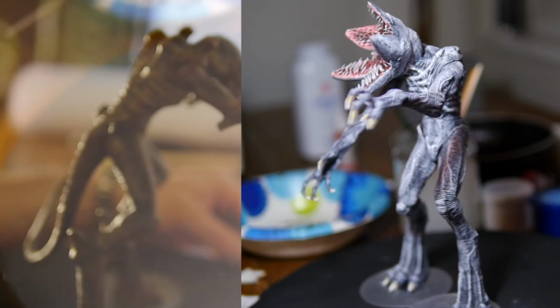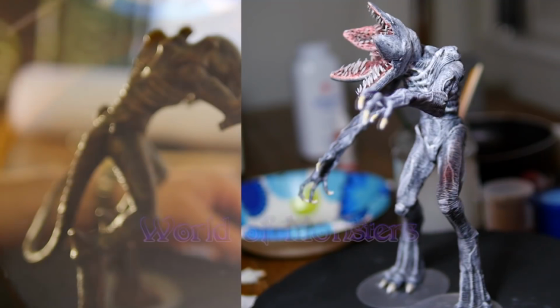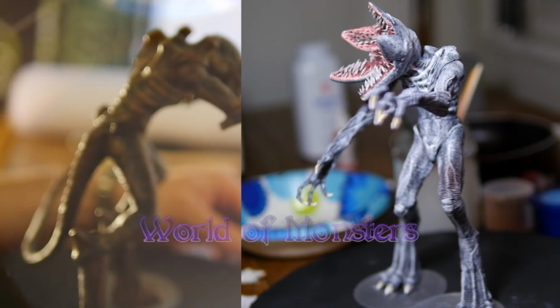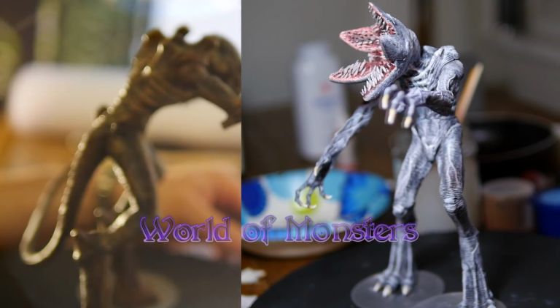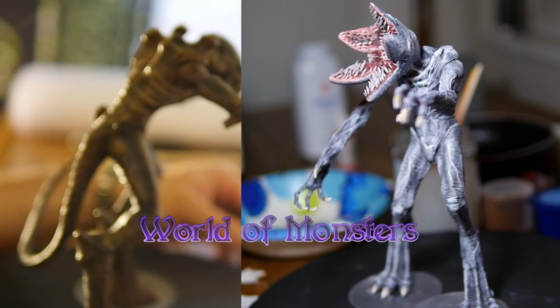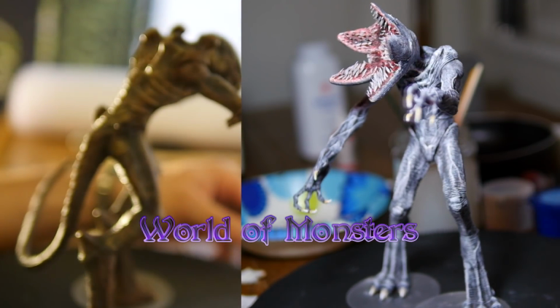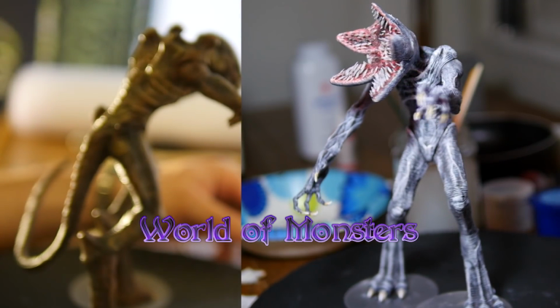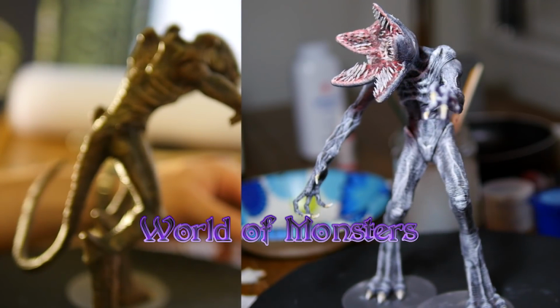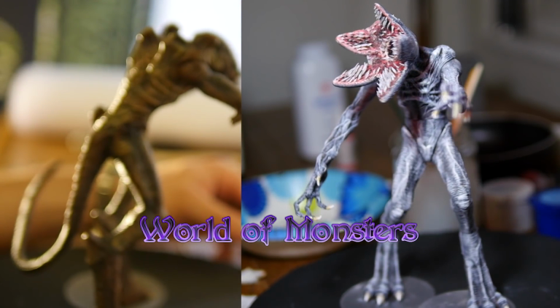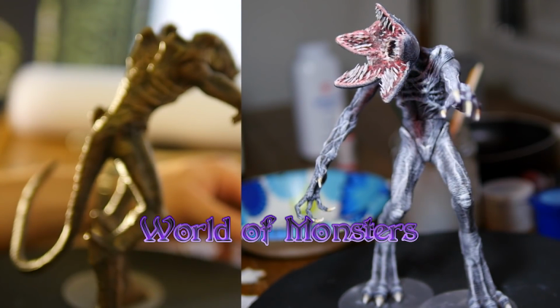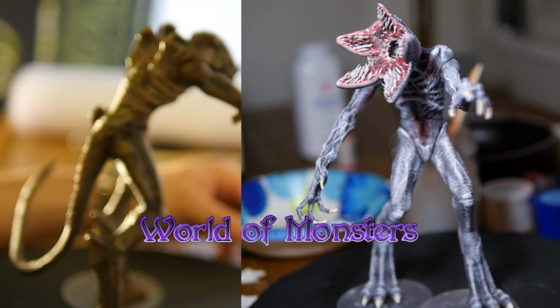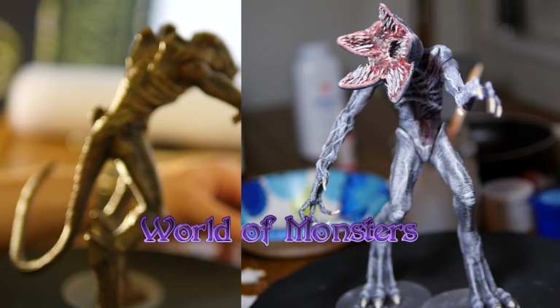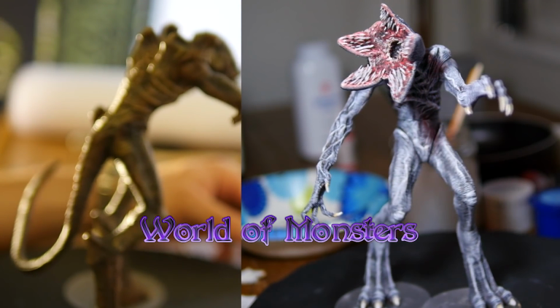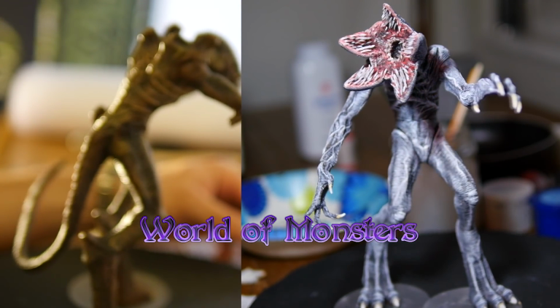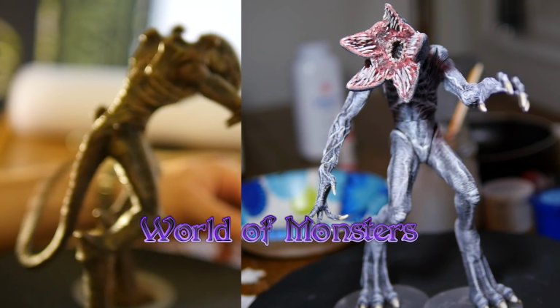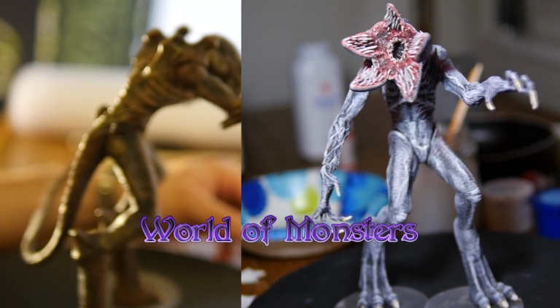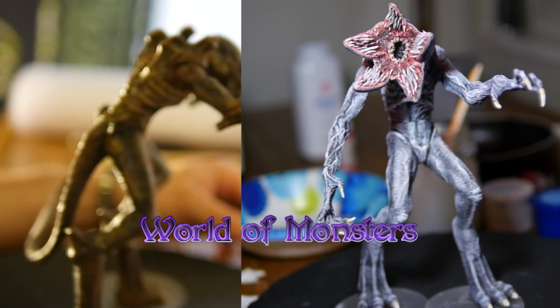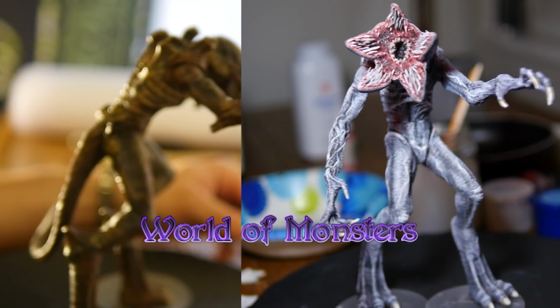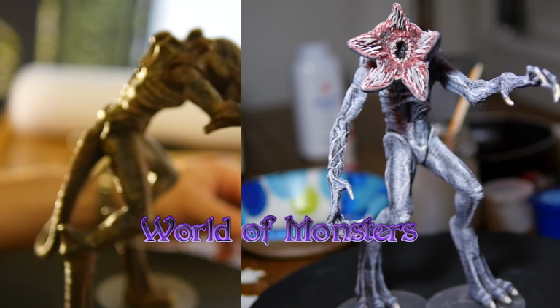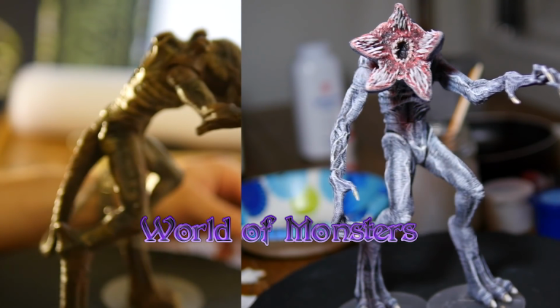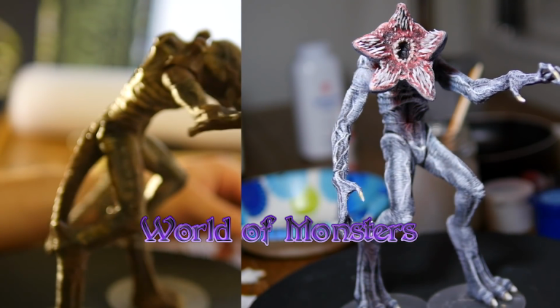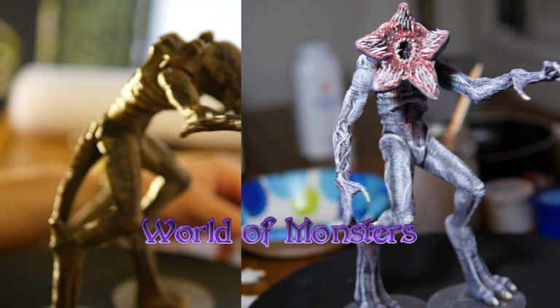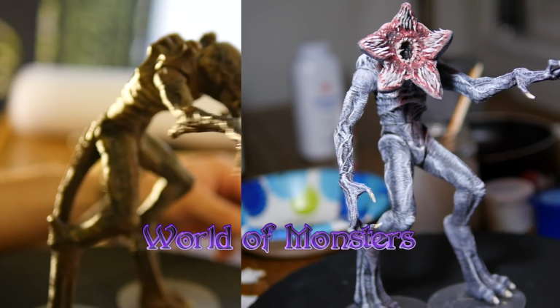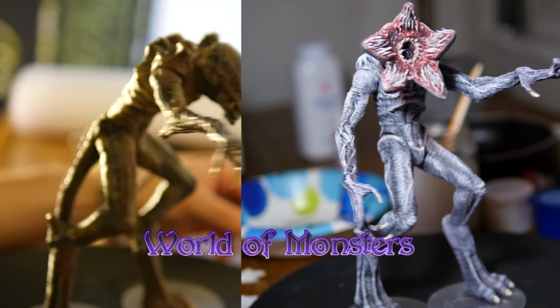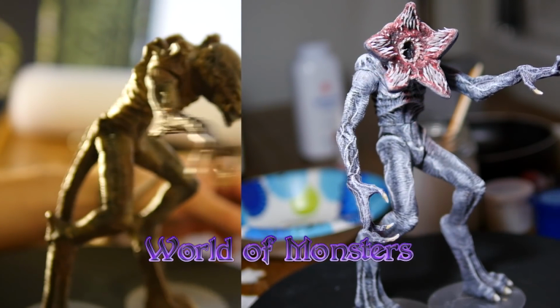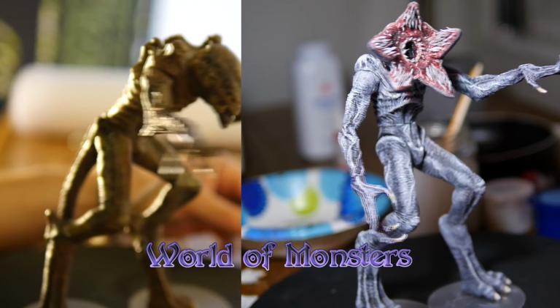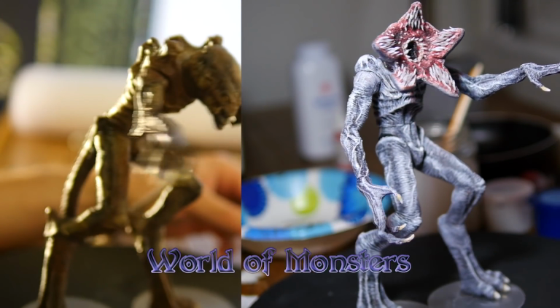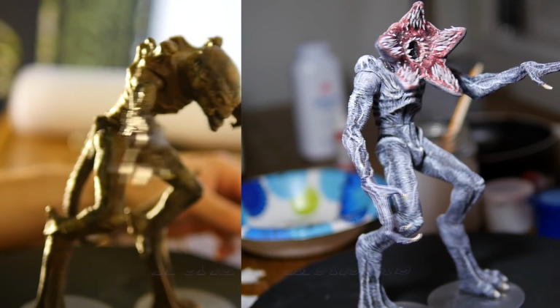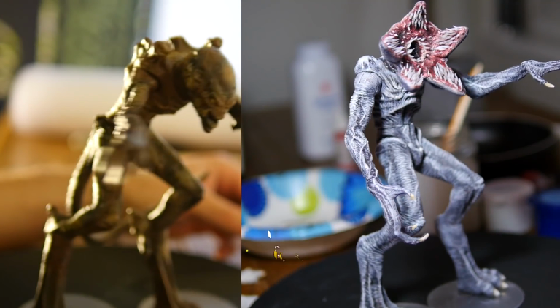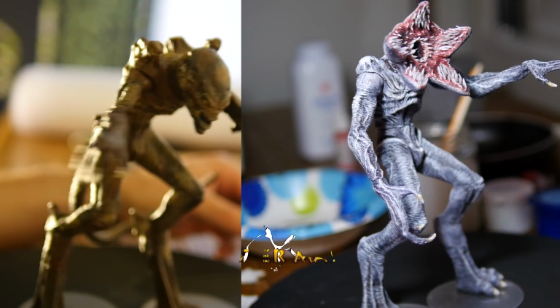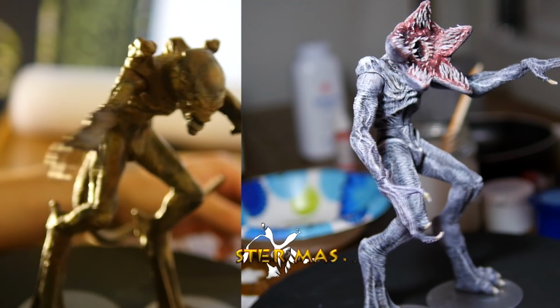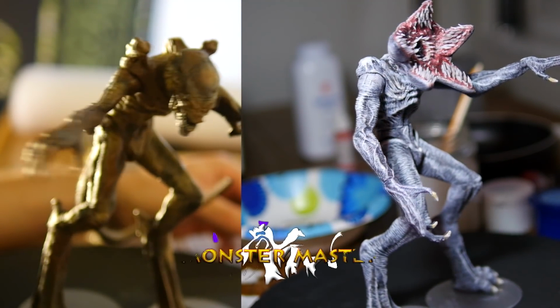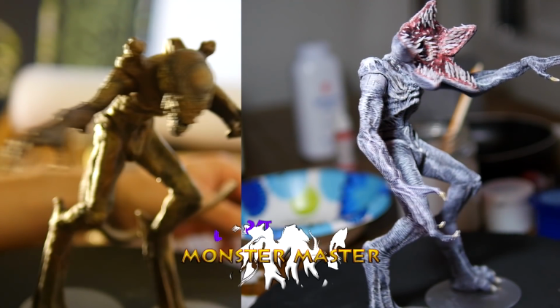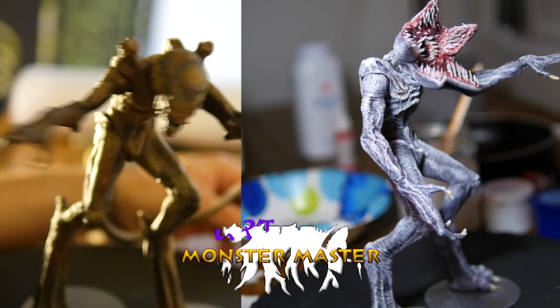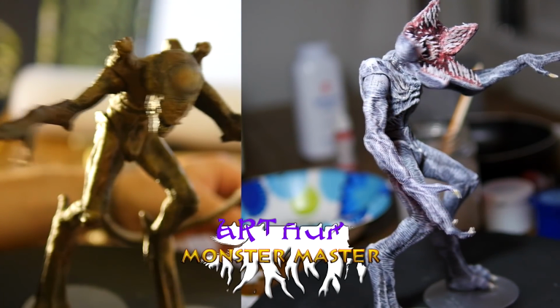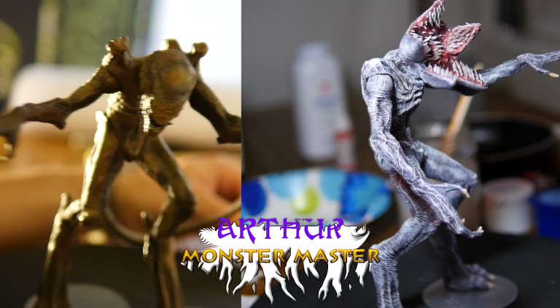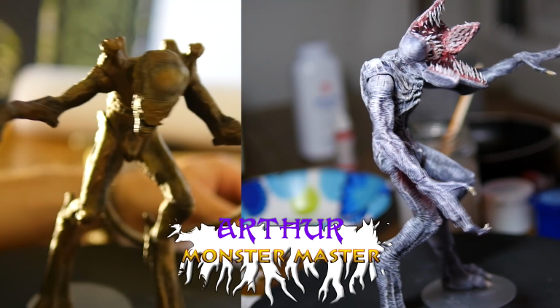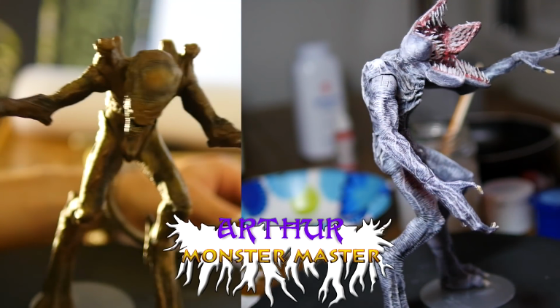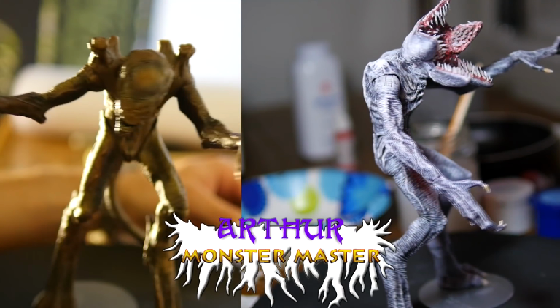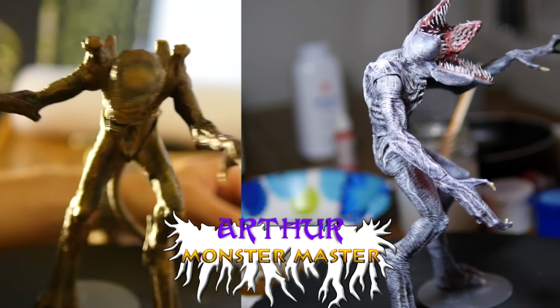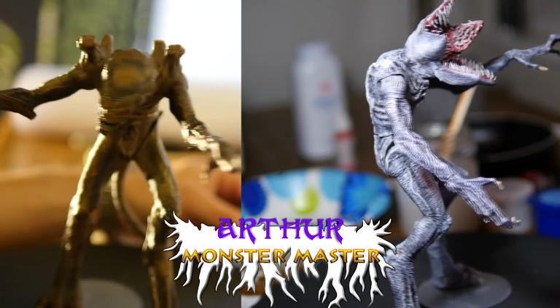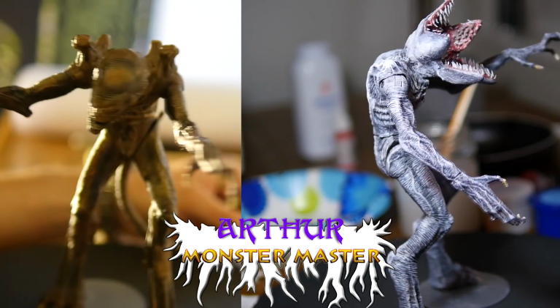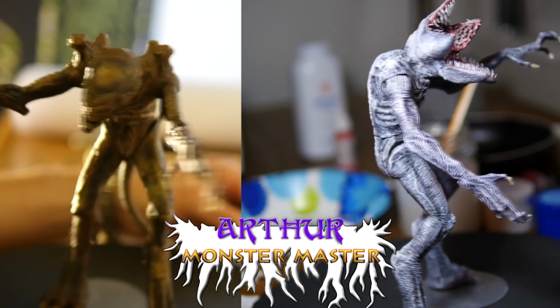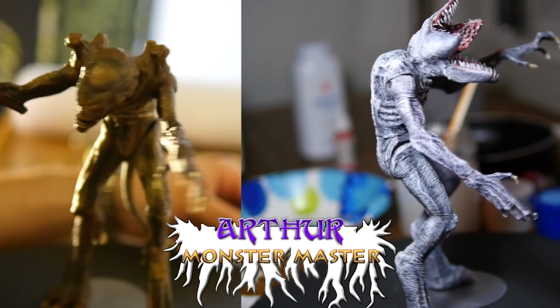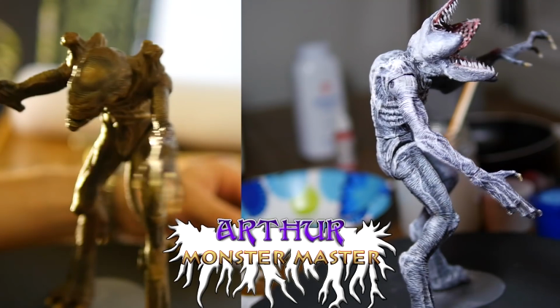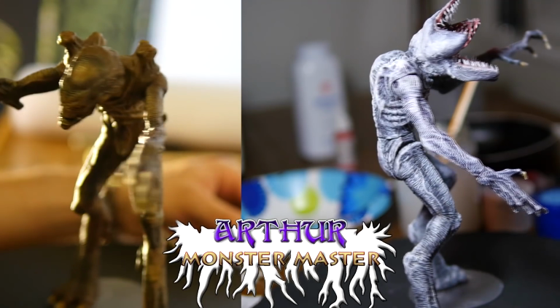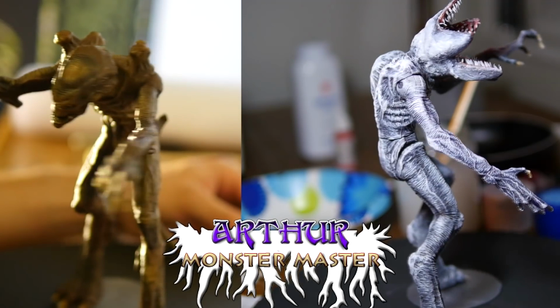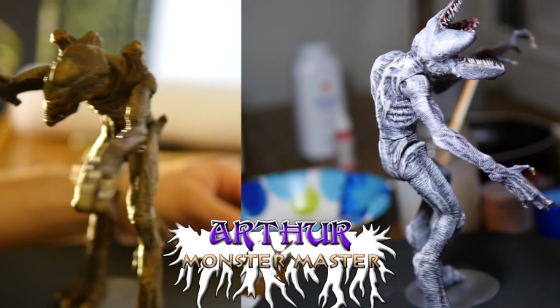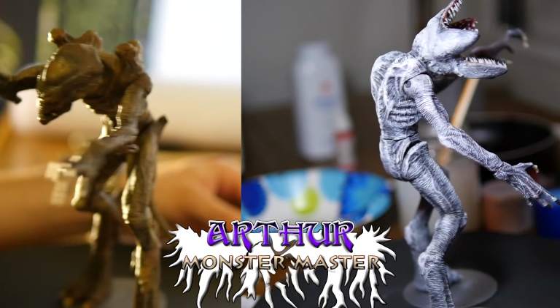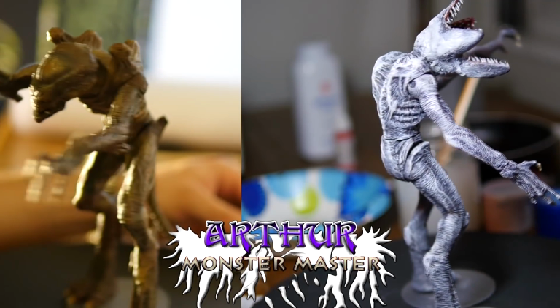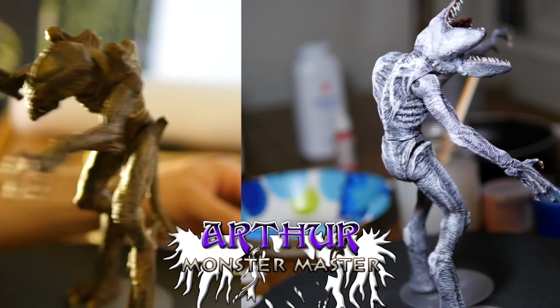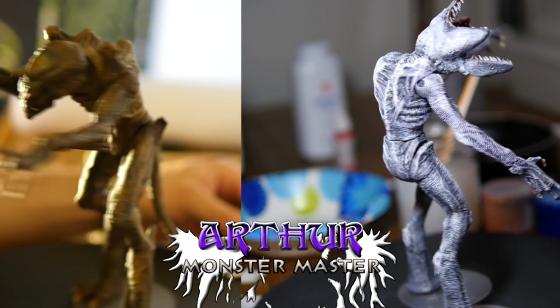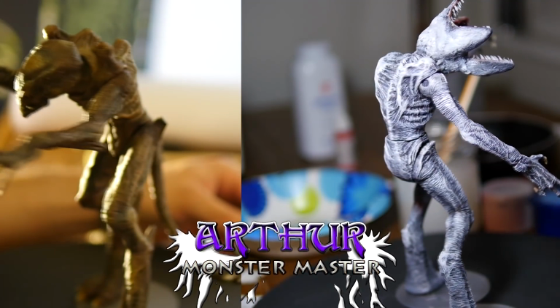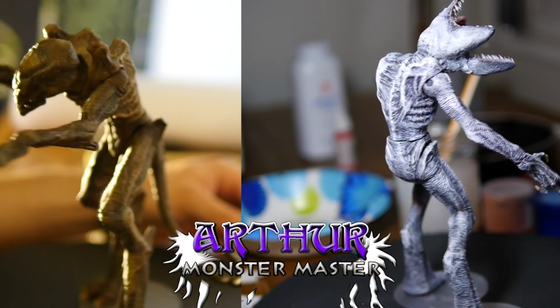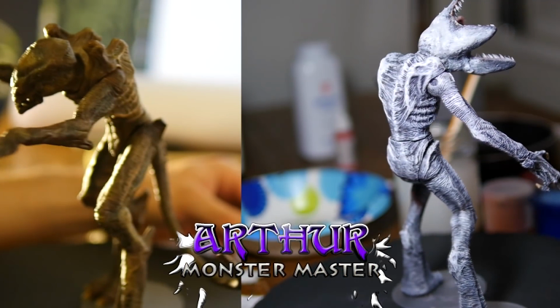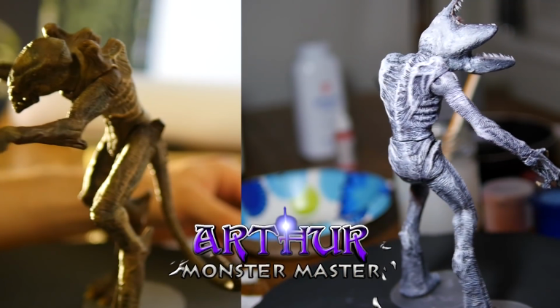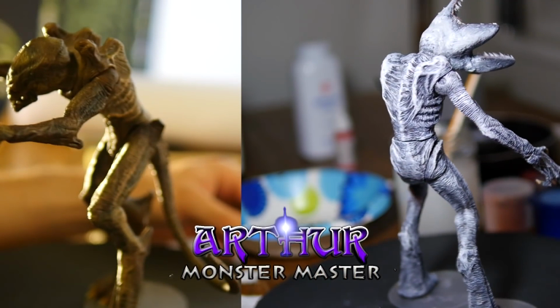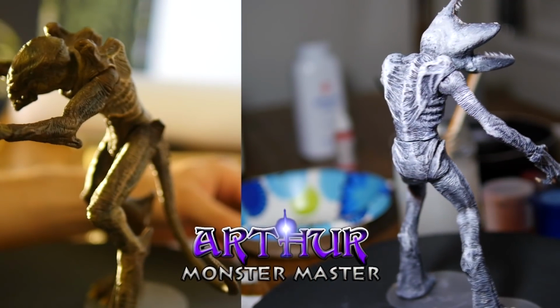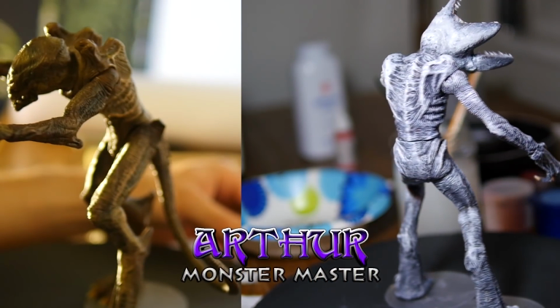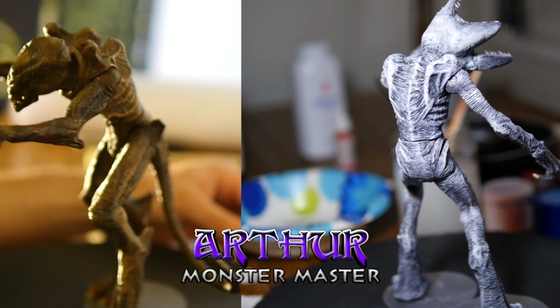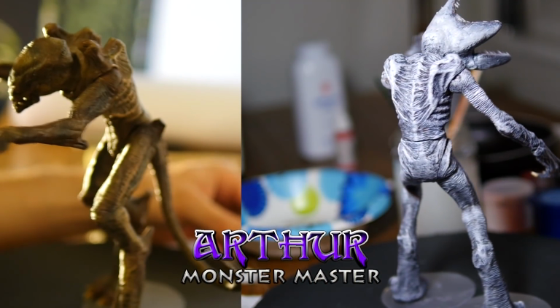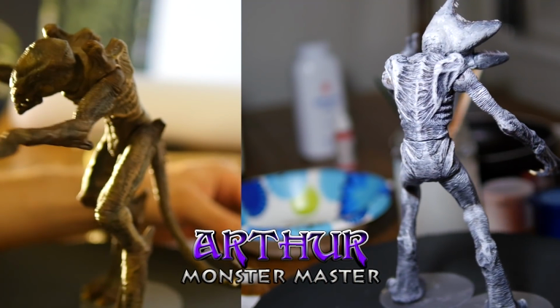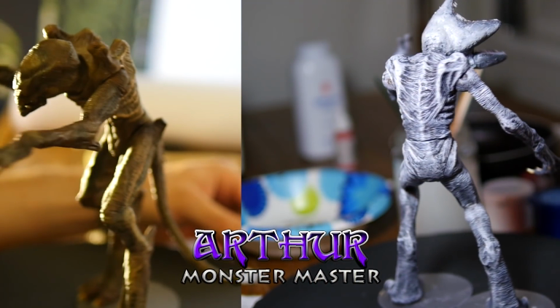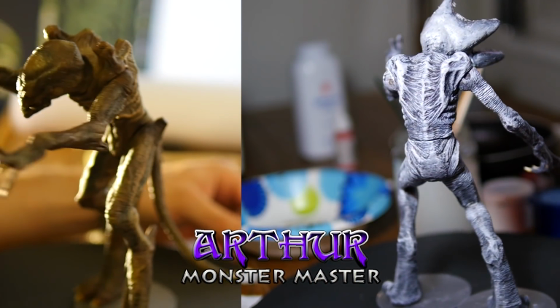Welcome to World of Monsters. I'm Monster Master Arthur. If you're a subscriber and you've seen the original video, you may be wondering why I've uploaded this.